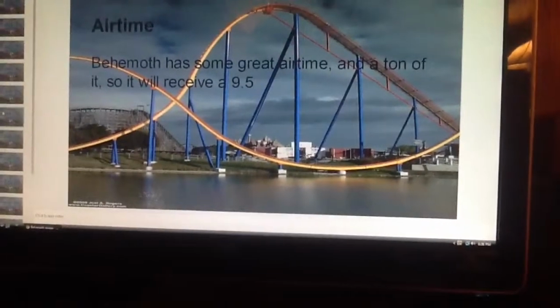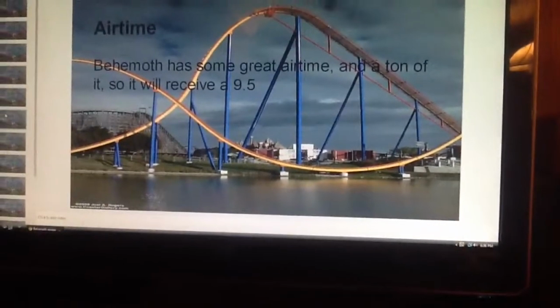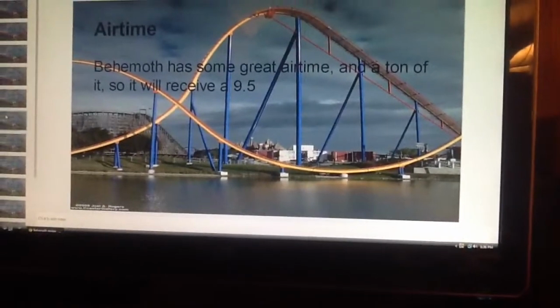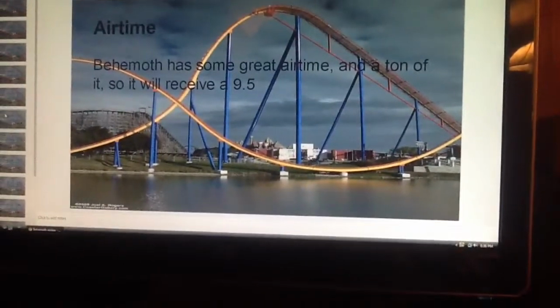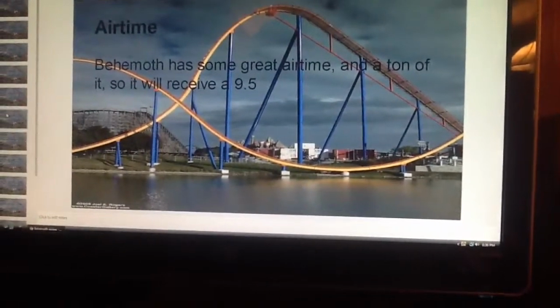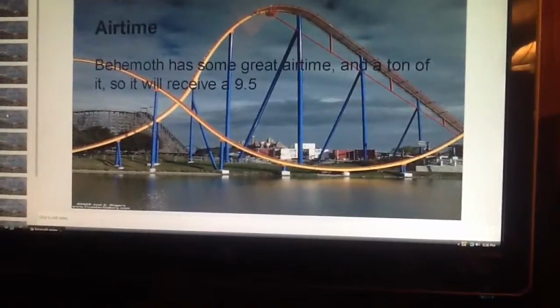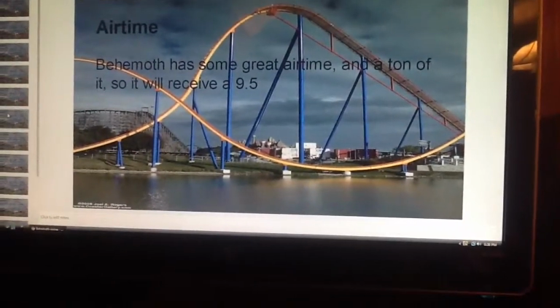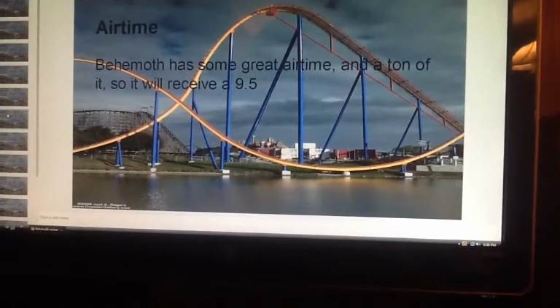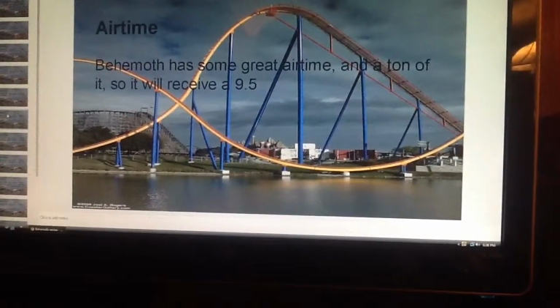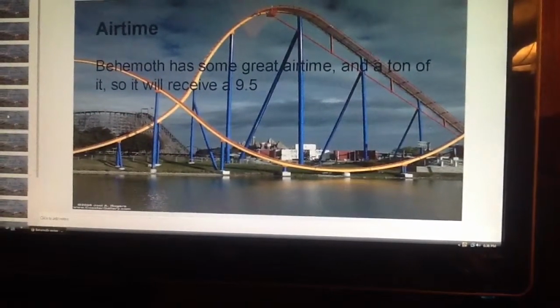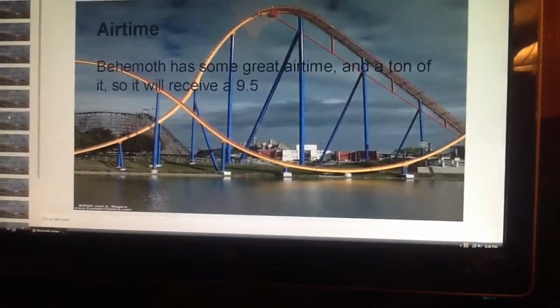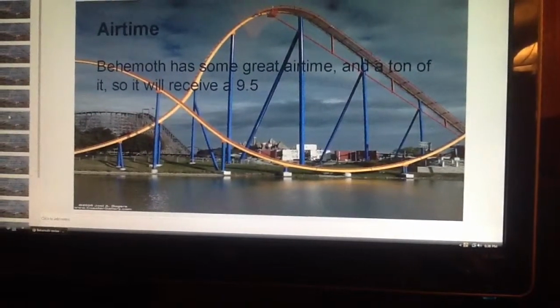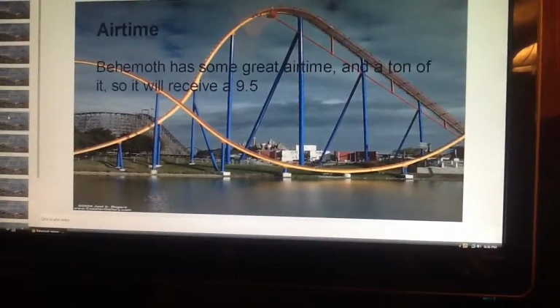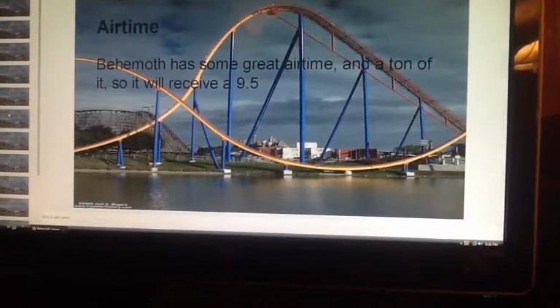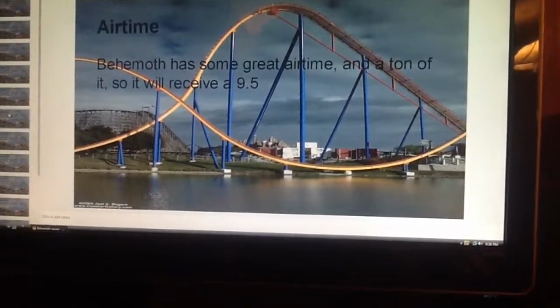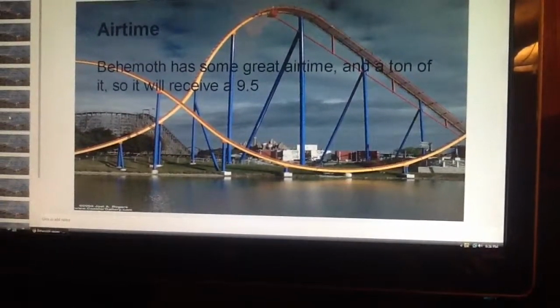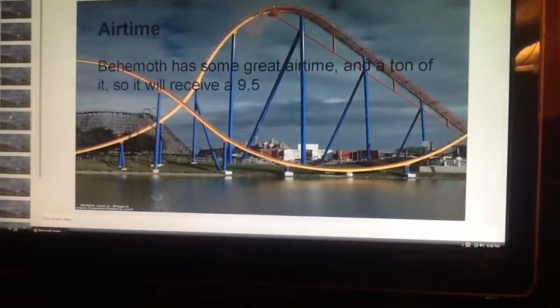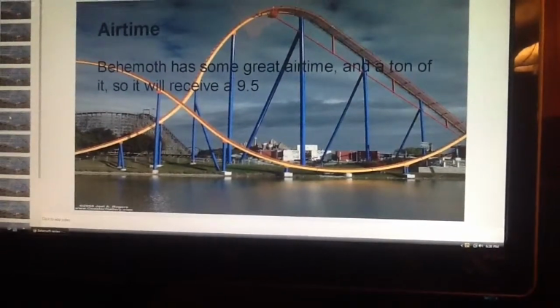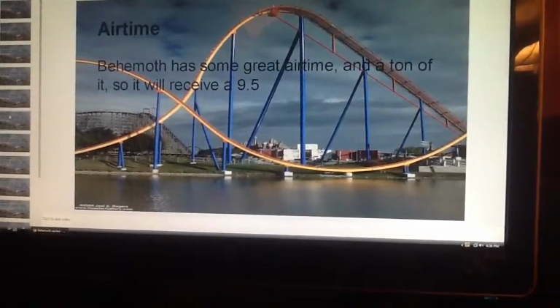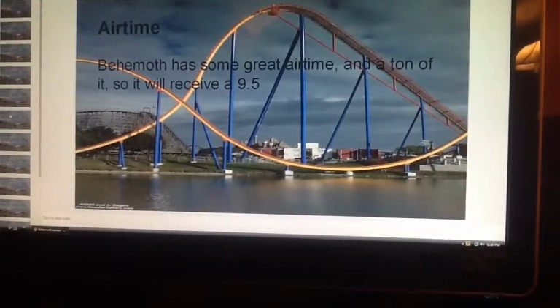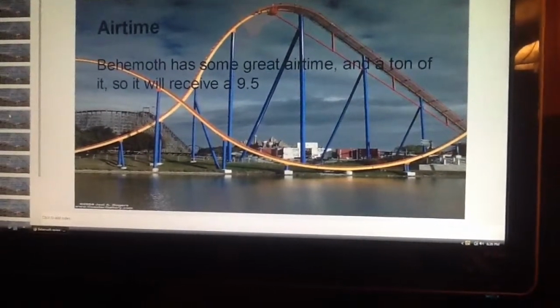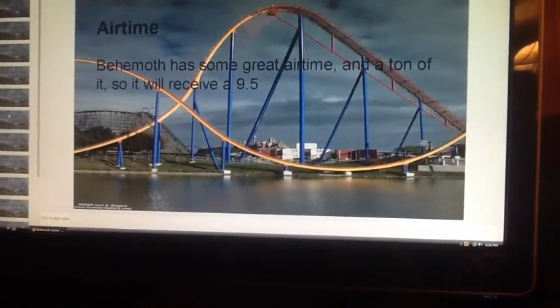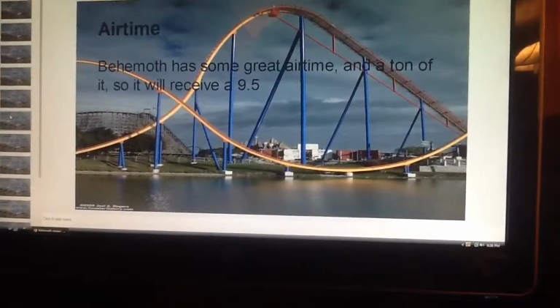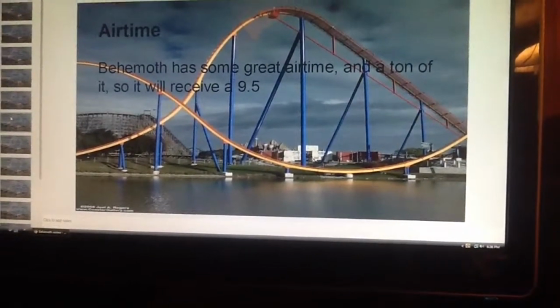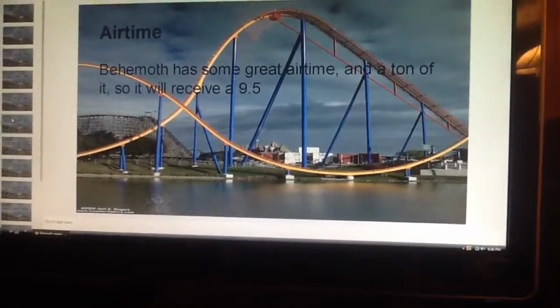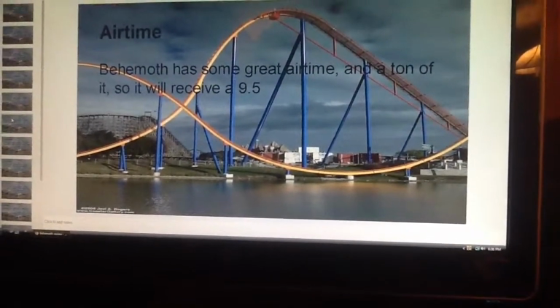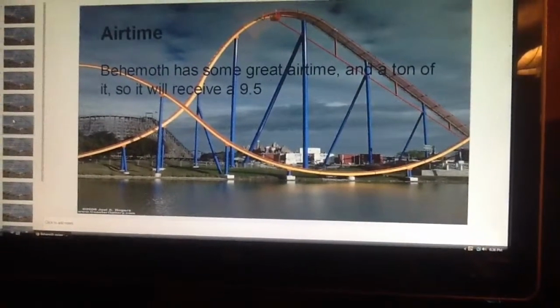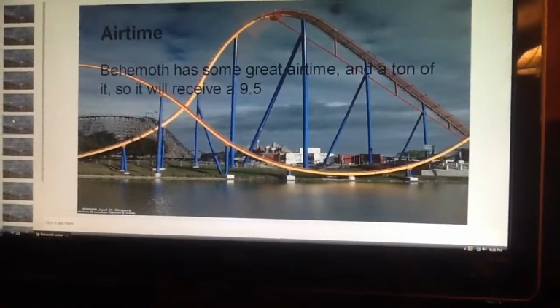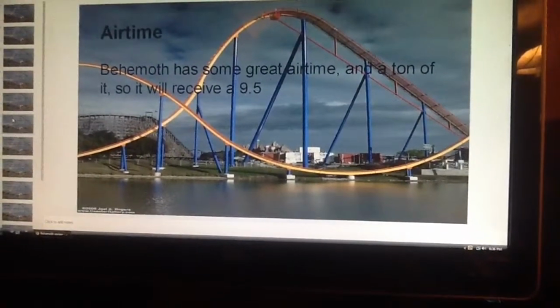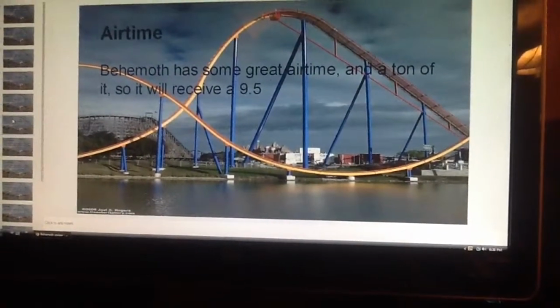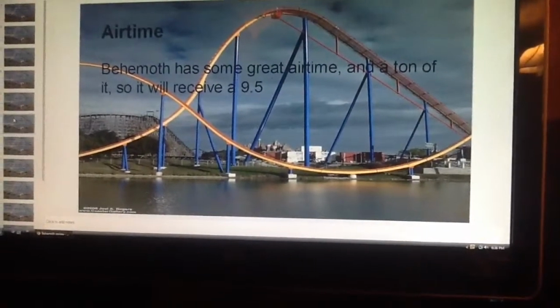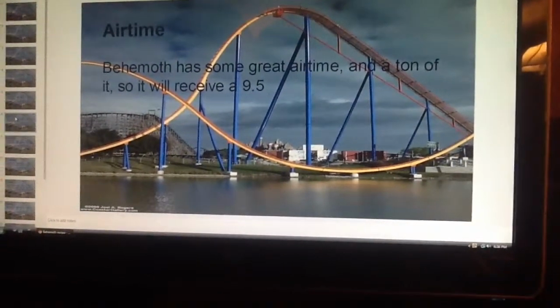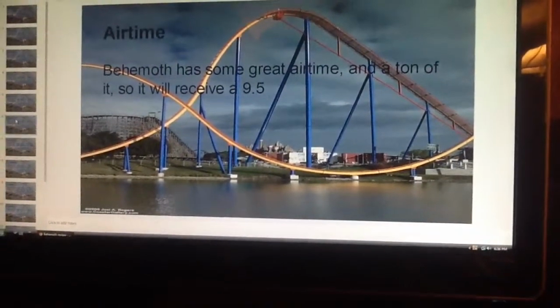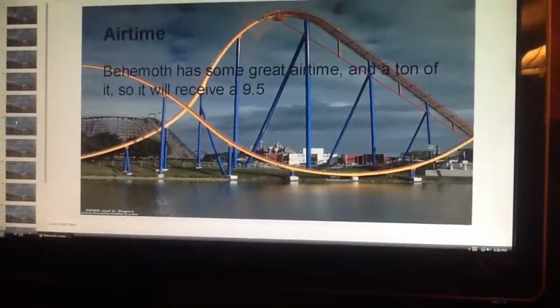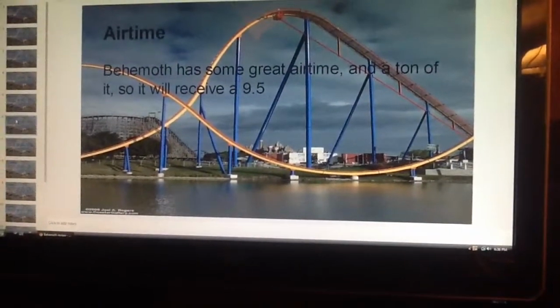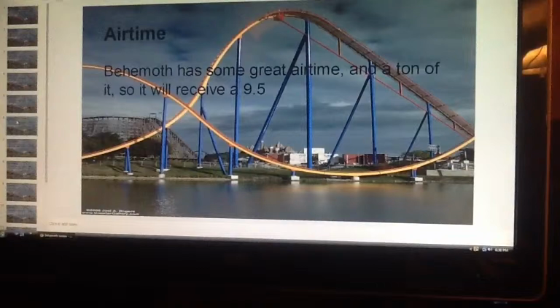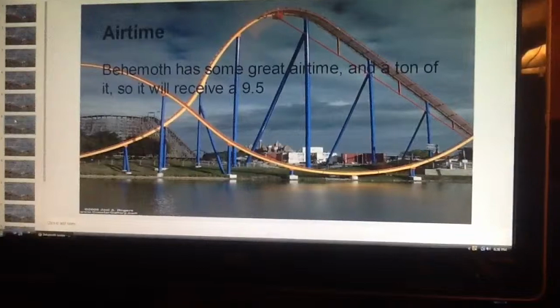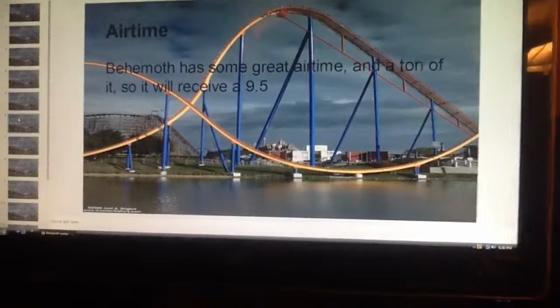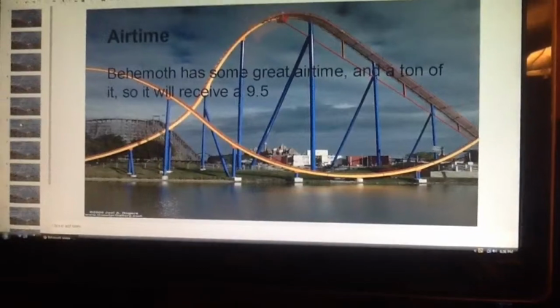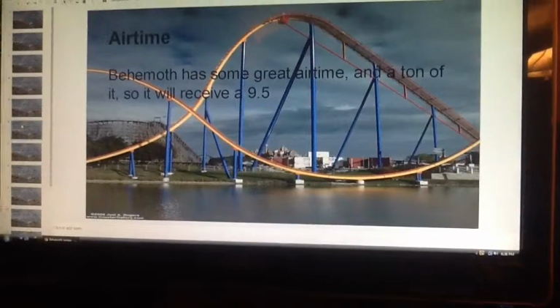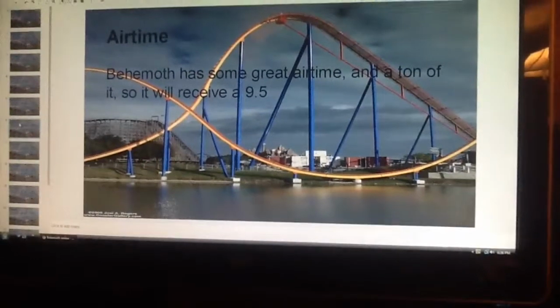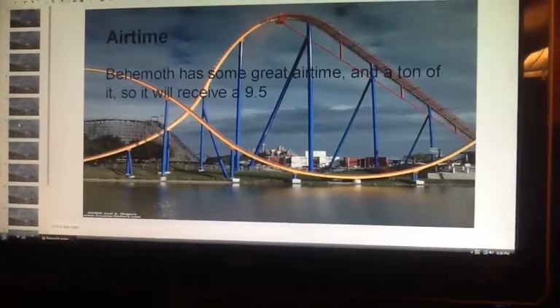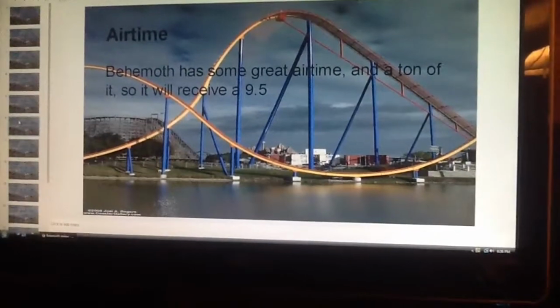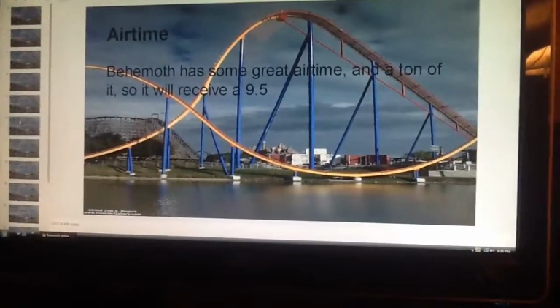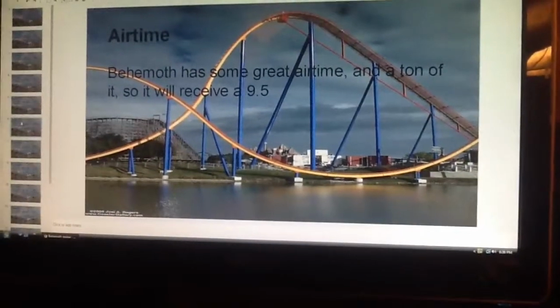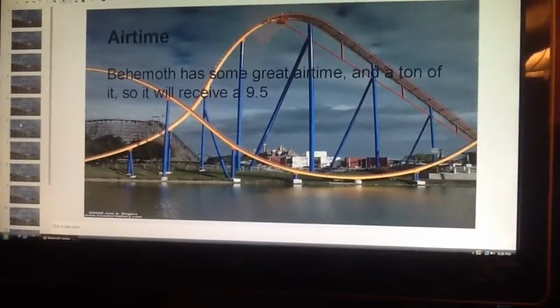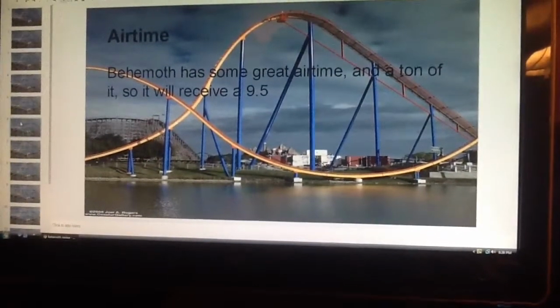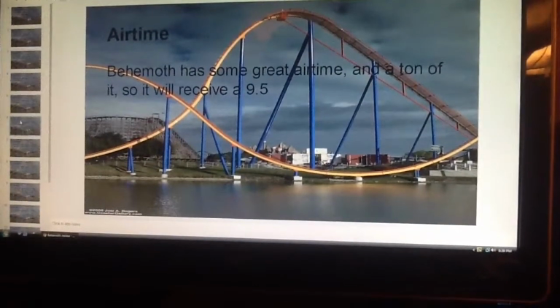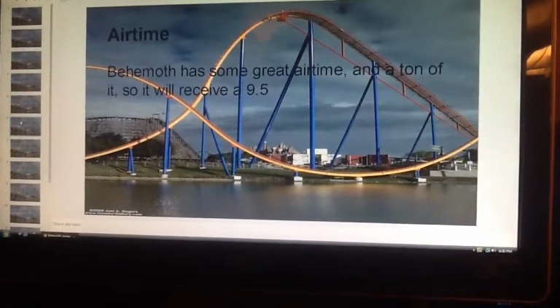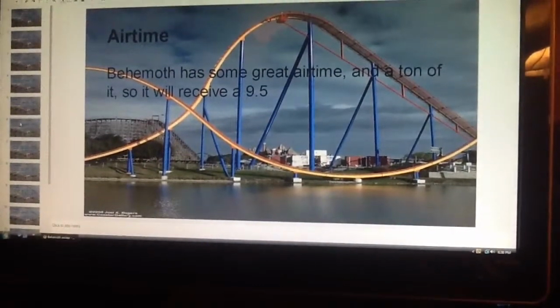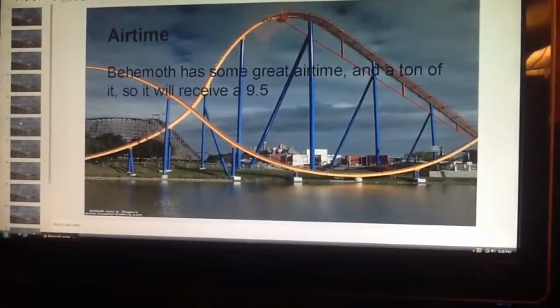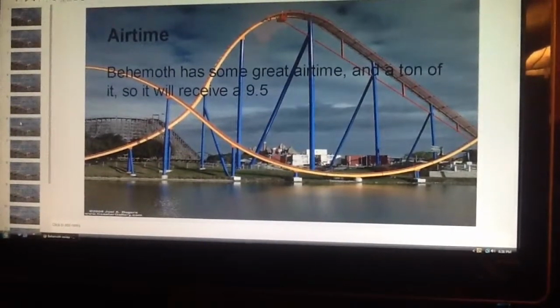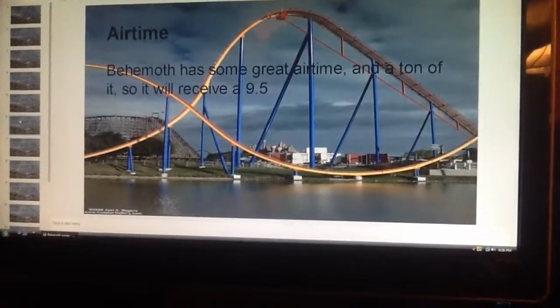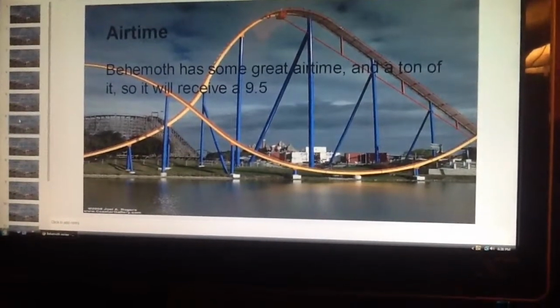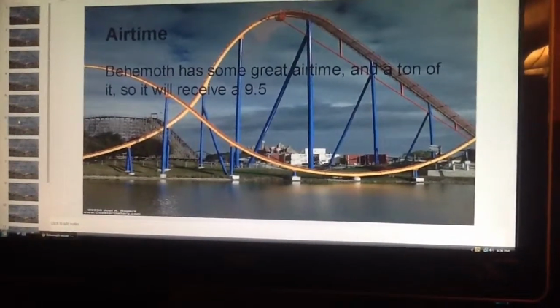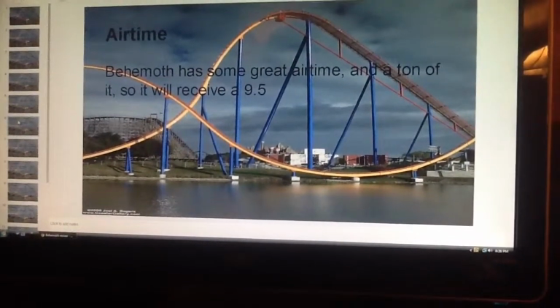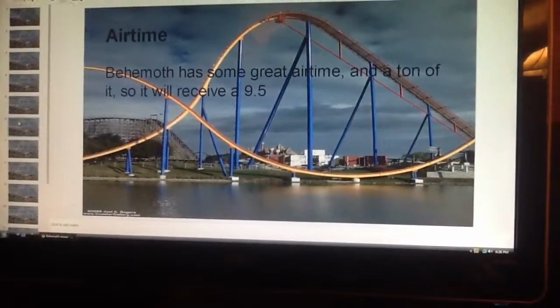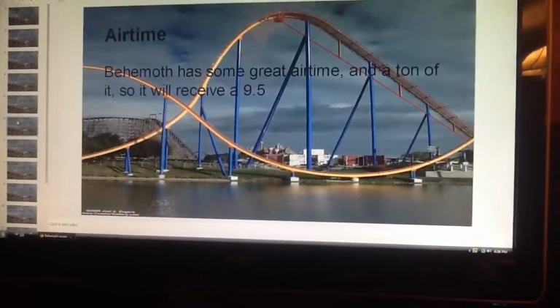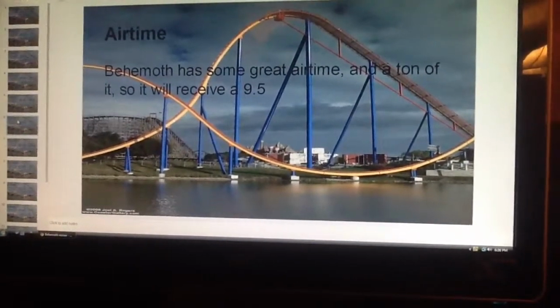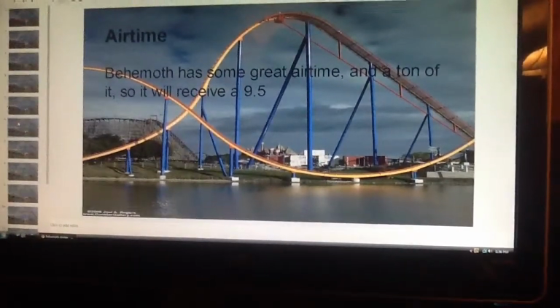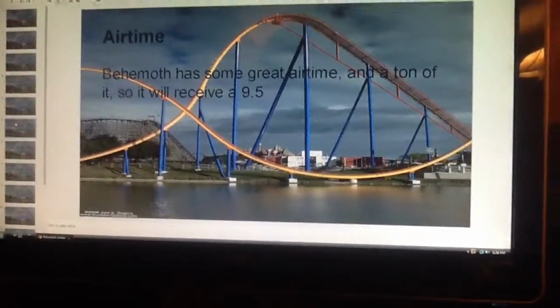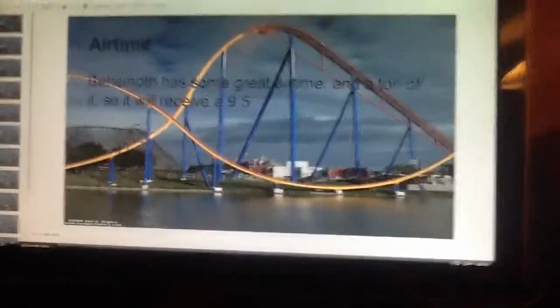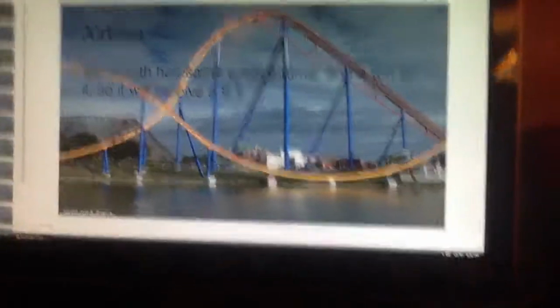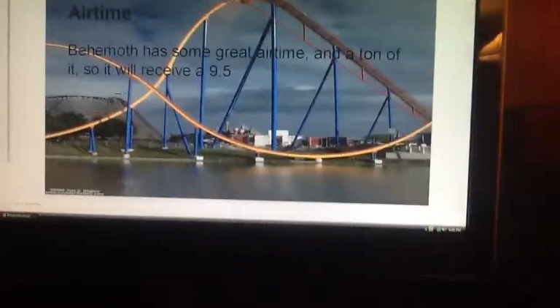Airtime. Behemoth has some great airtime, and a ton of it, so it will receive a 9.5.